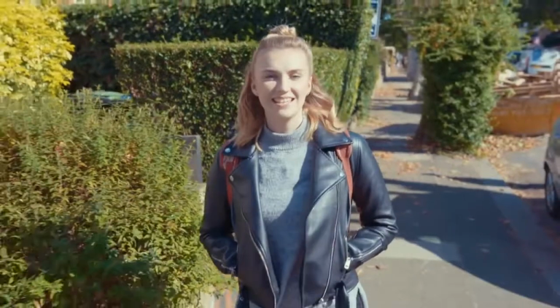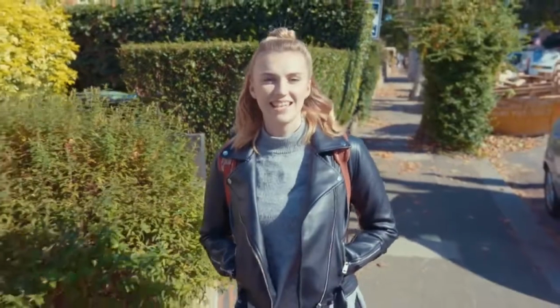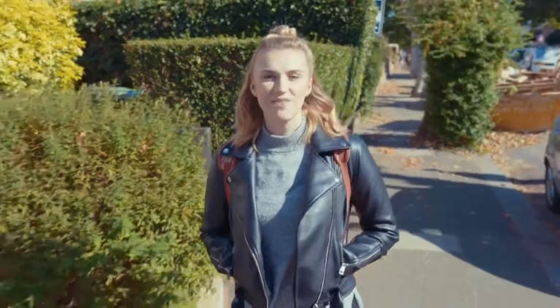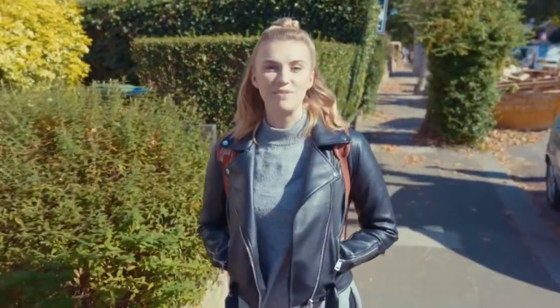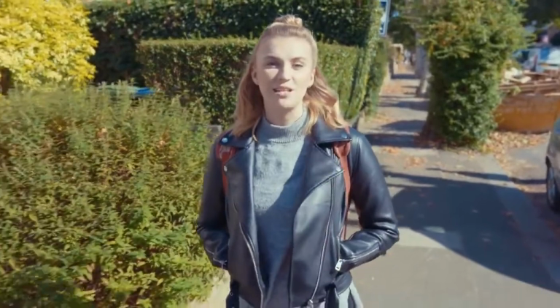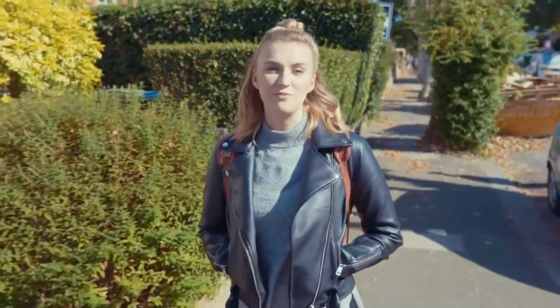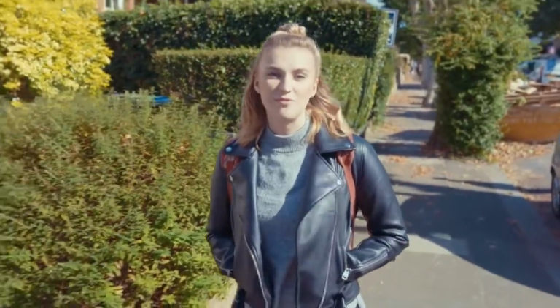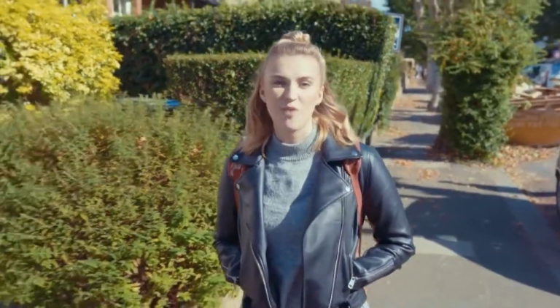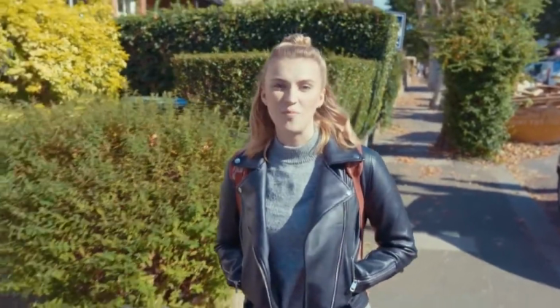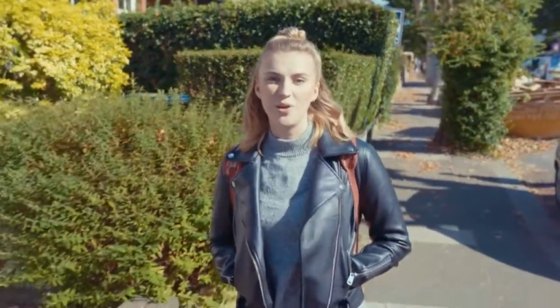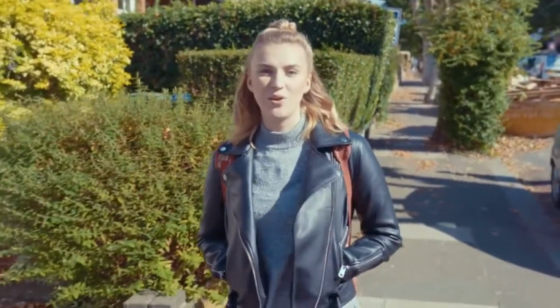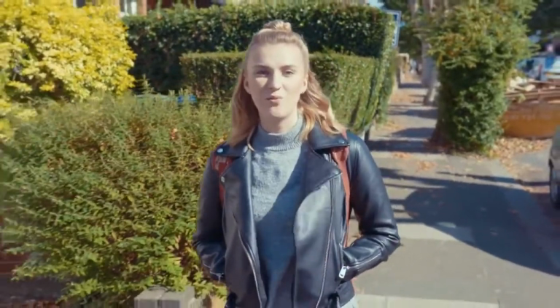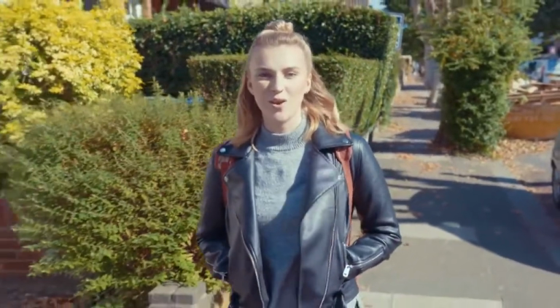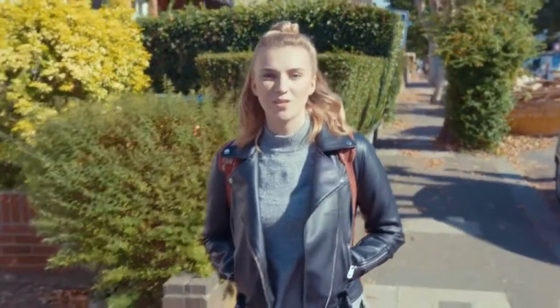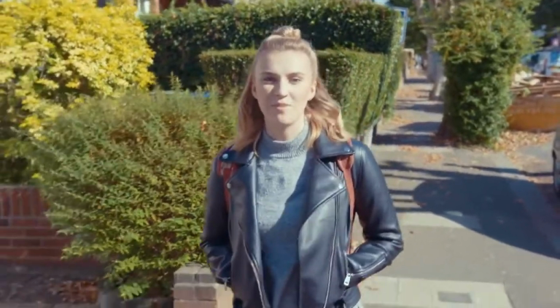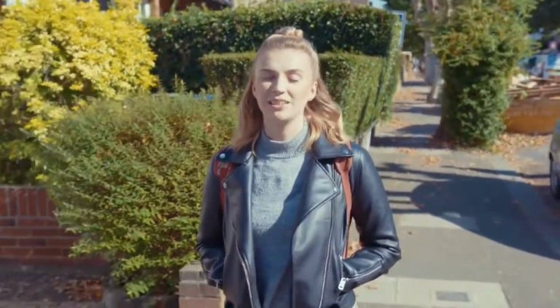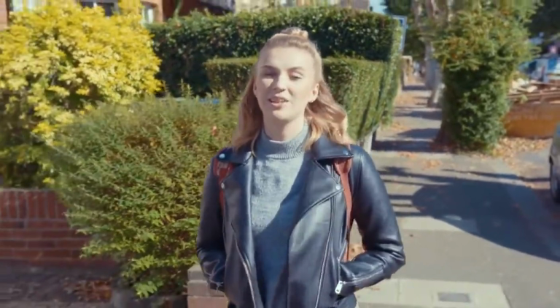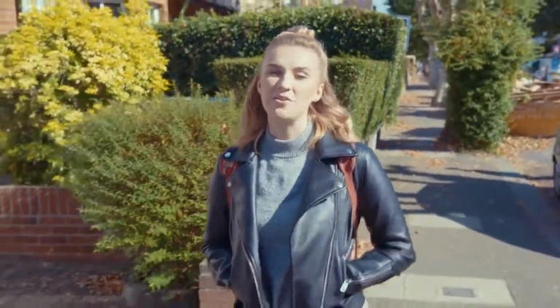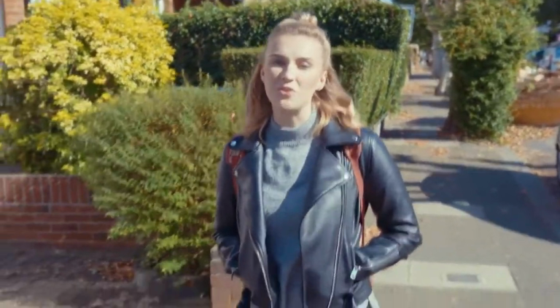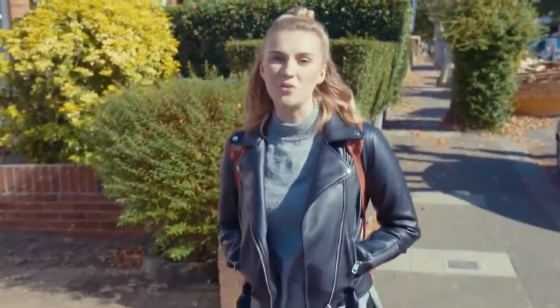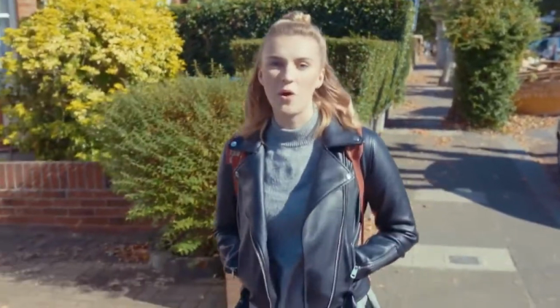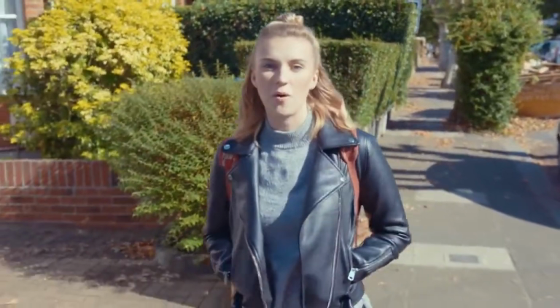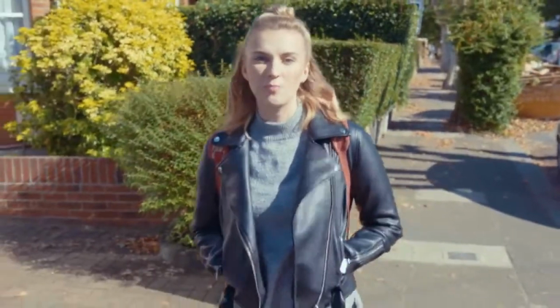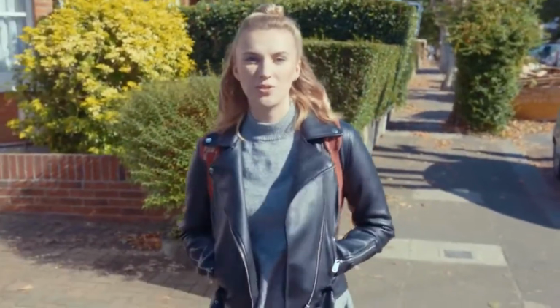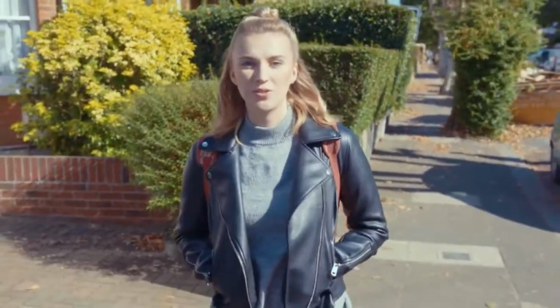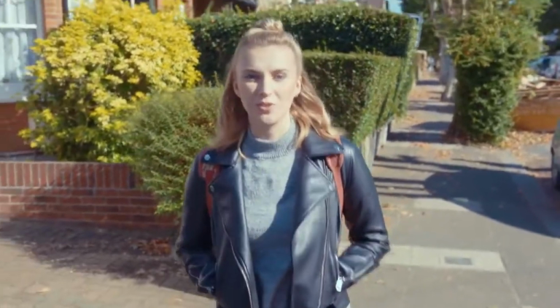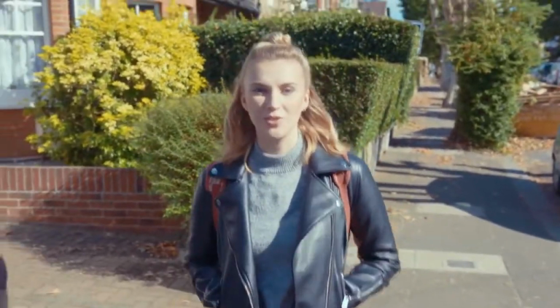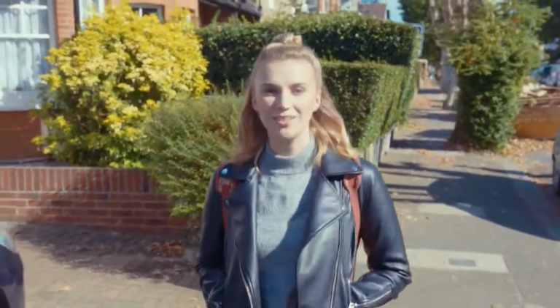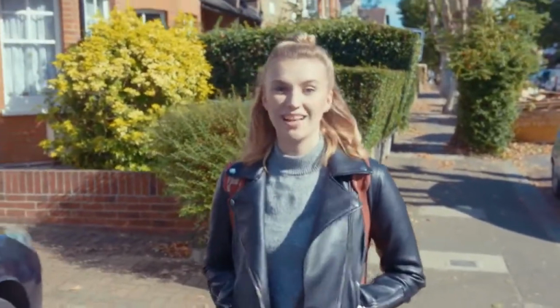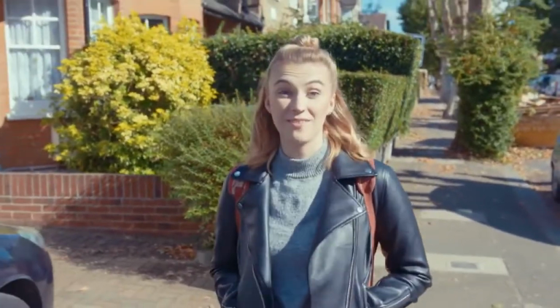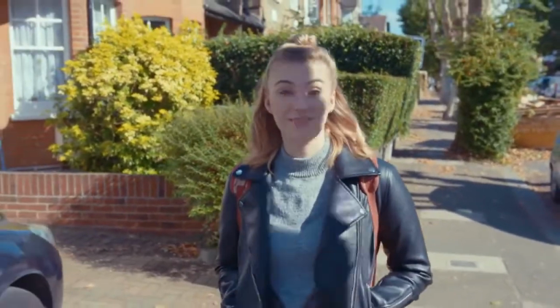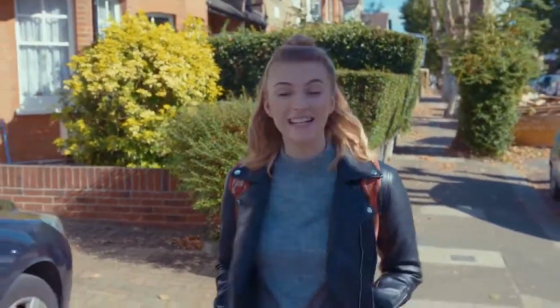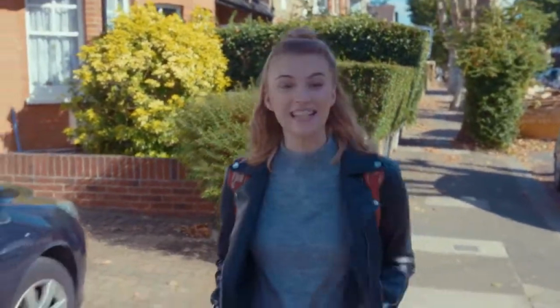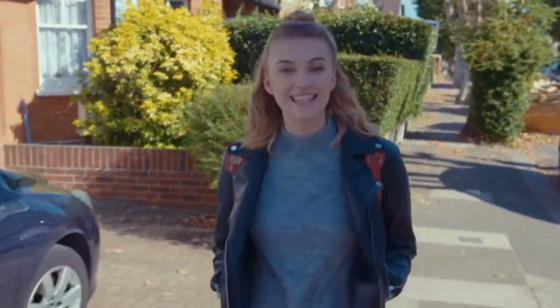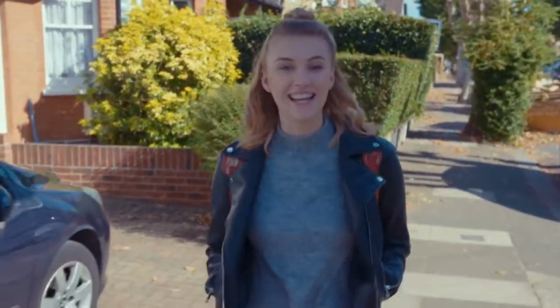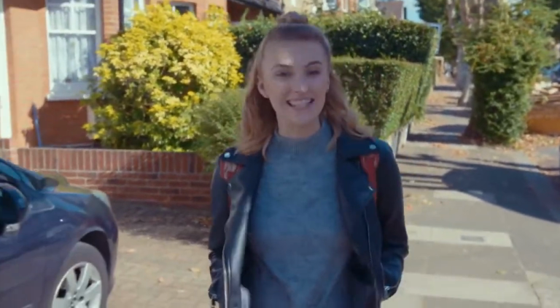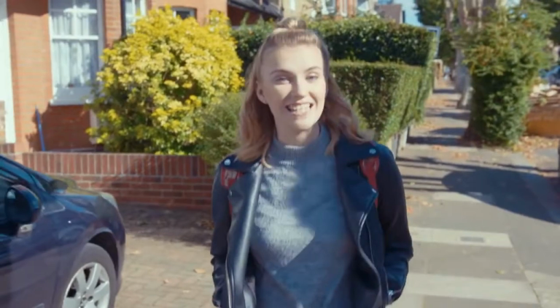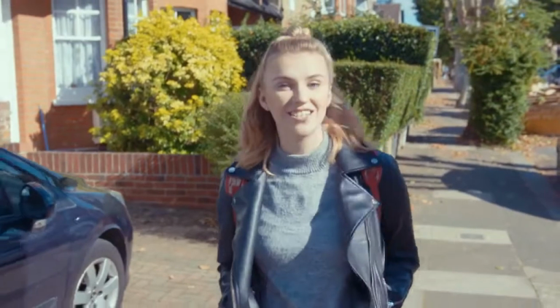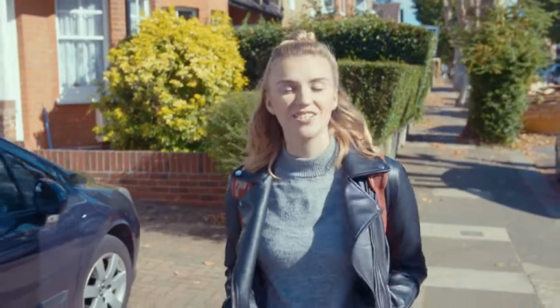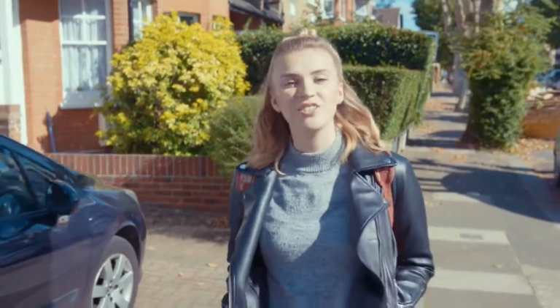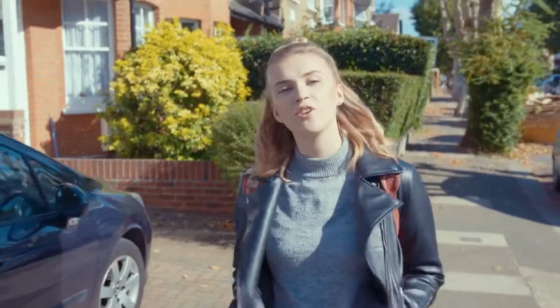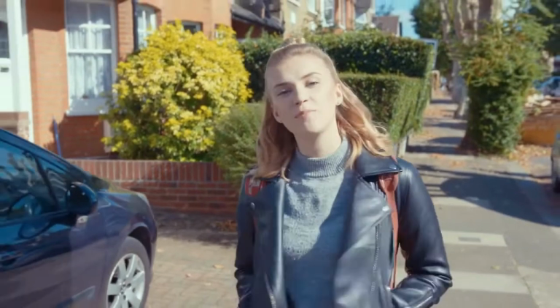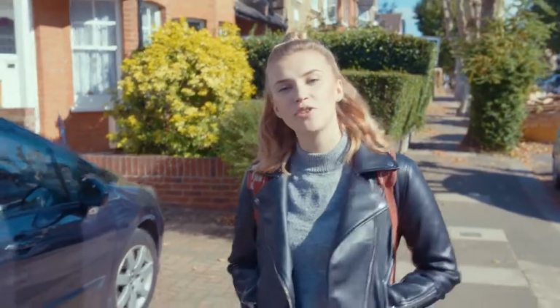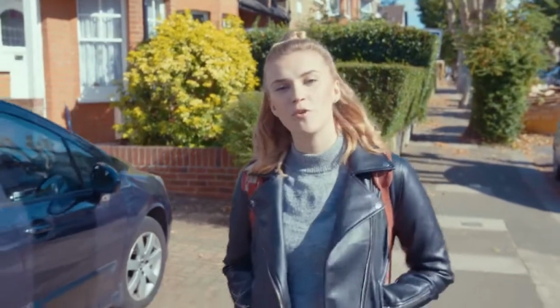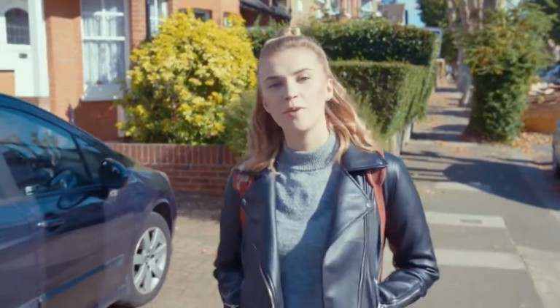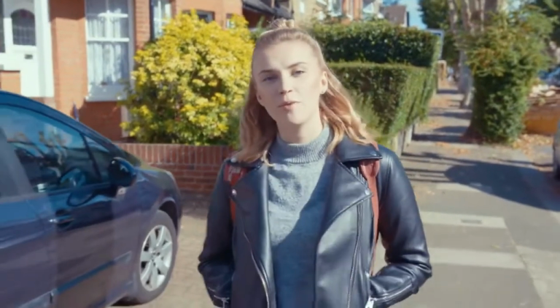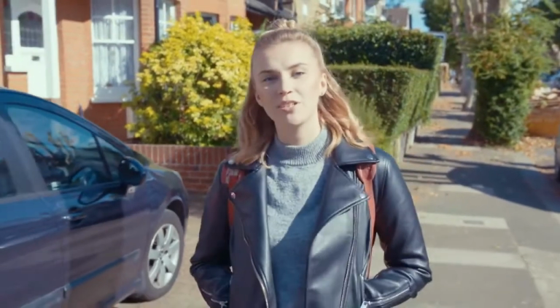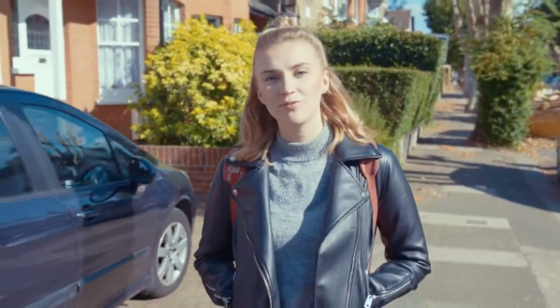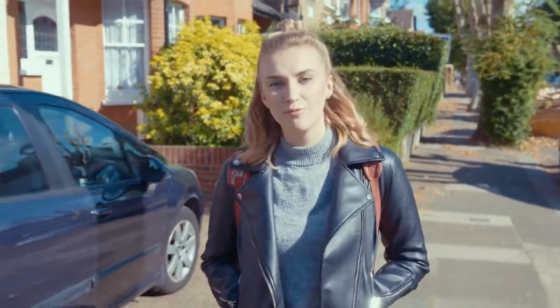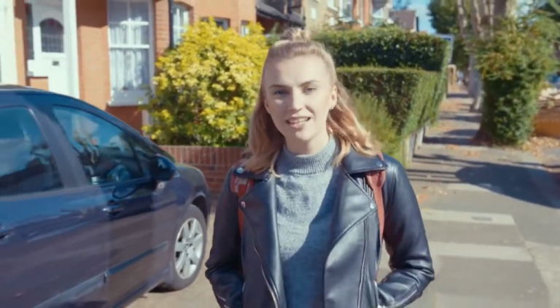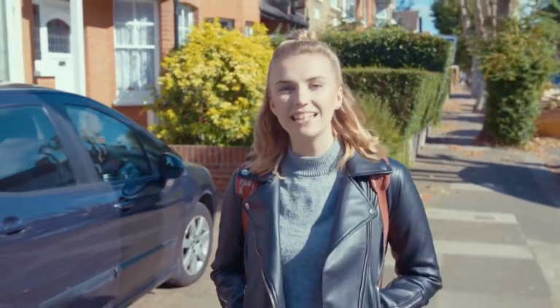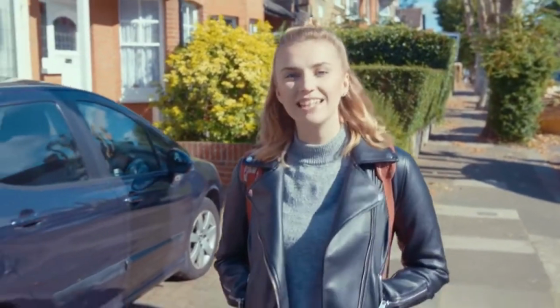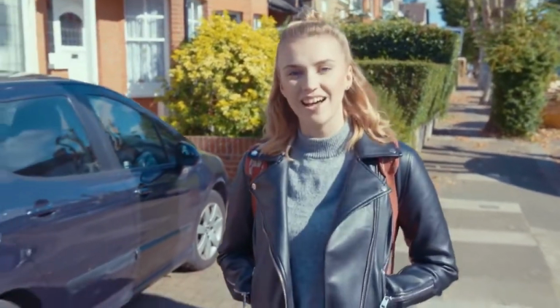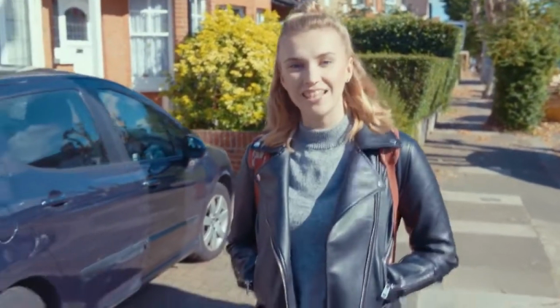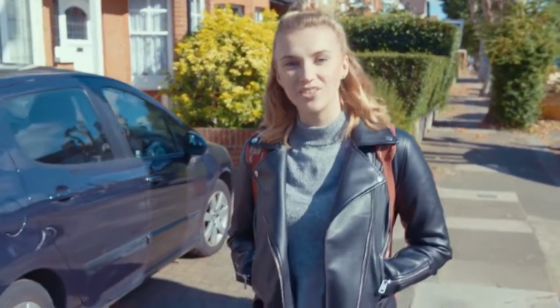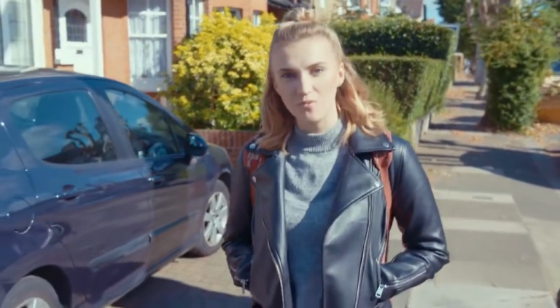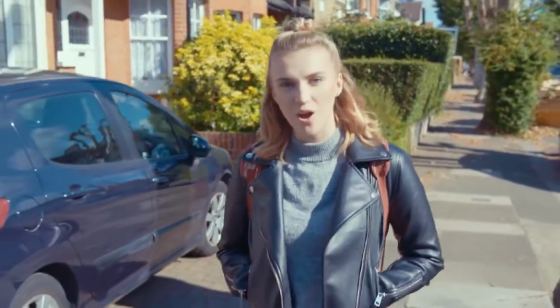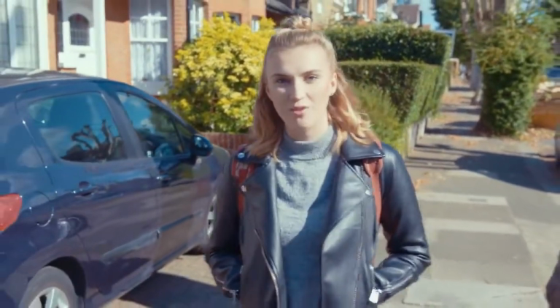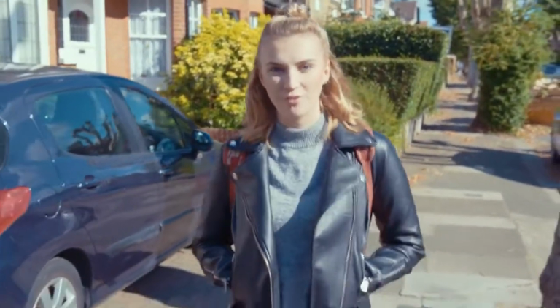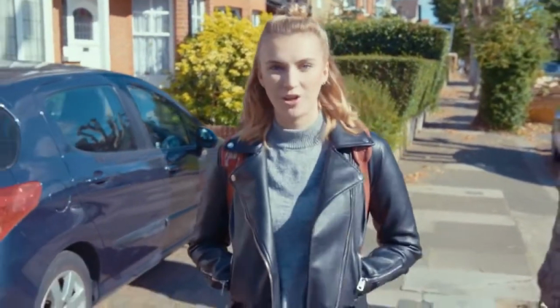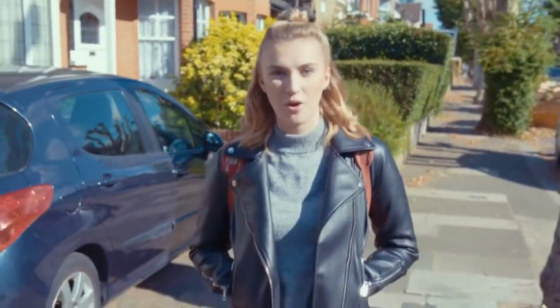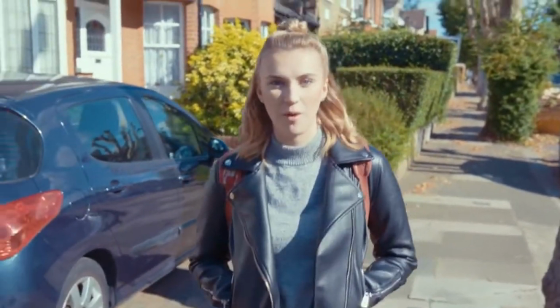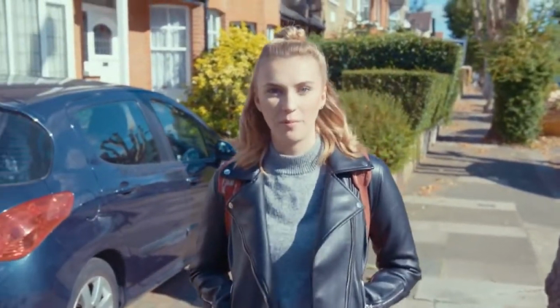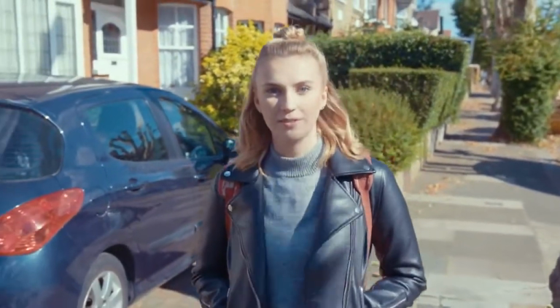Today I'm meeting up with Robert who works at my local co-op store, and I'm really excited because he's going to be showing me what it's really like to work for the co-op.